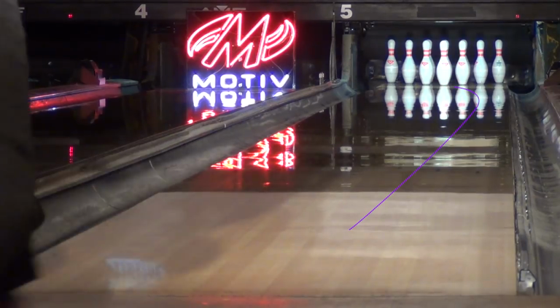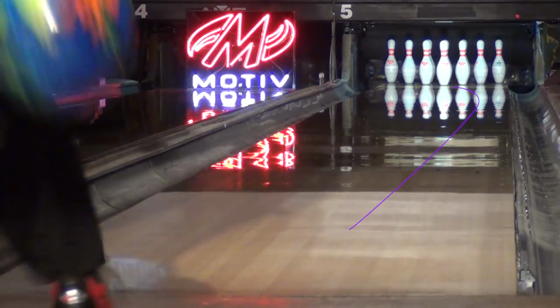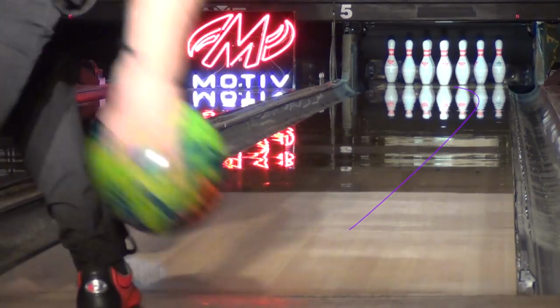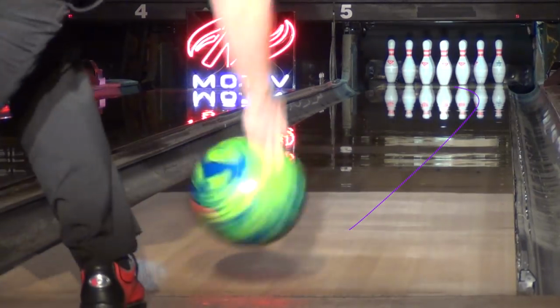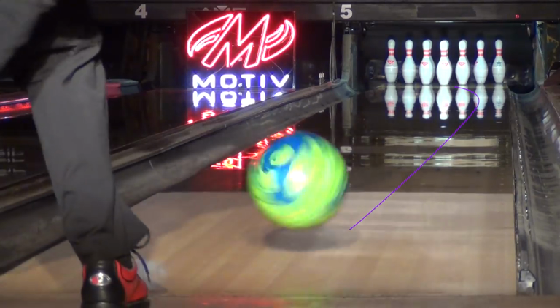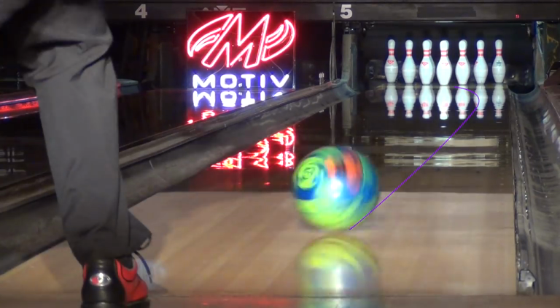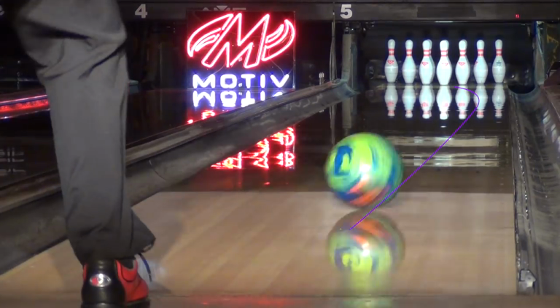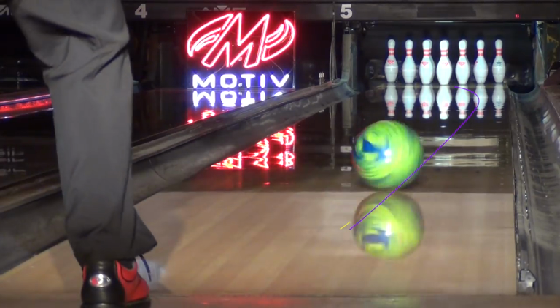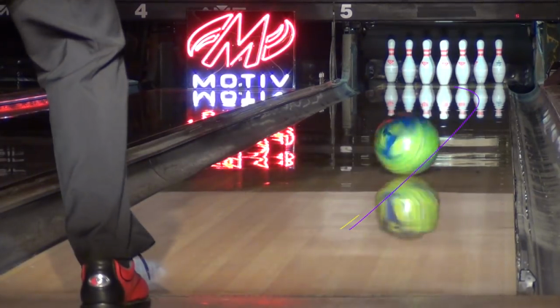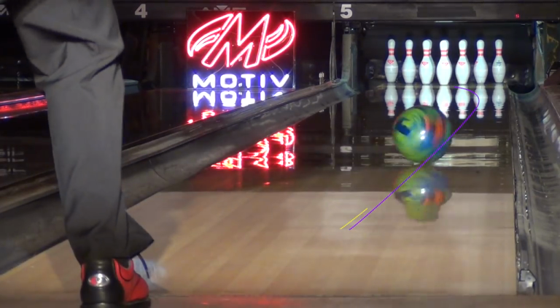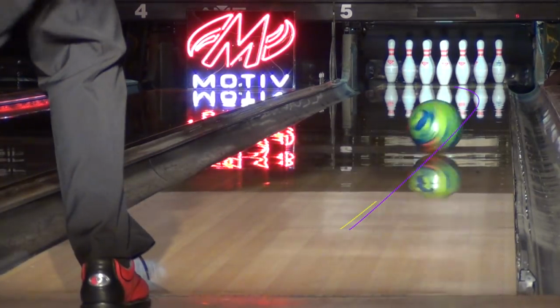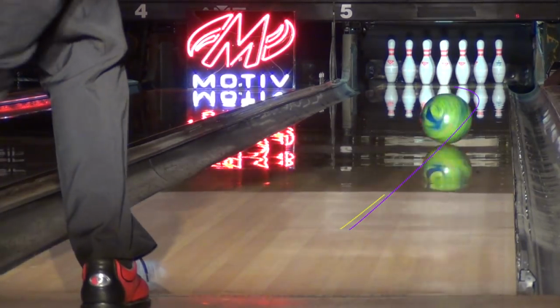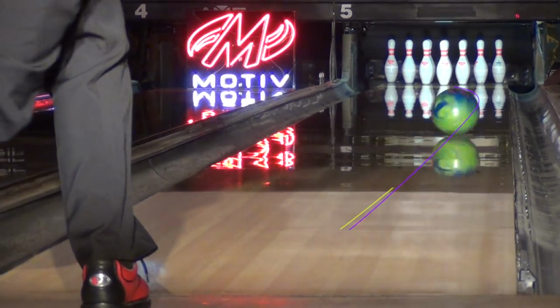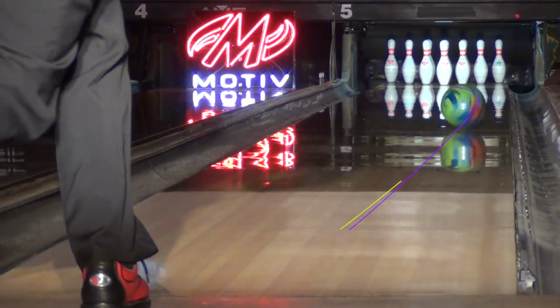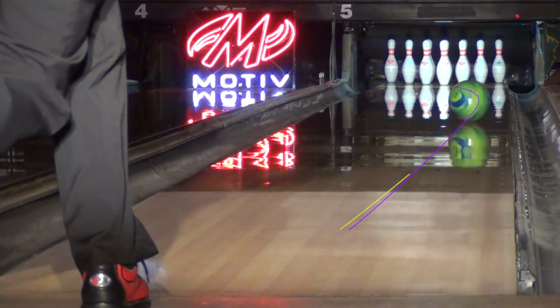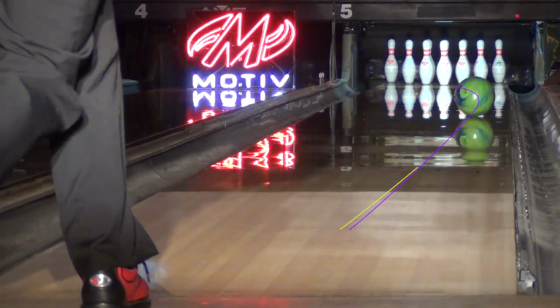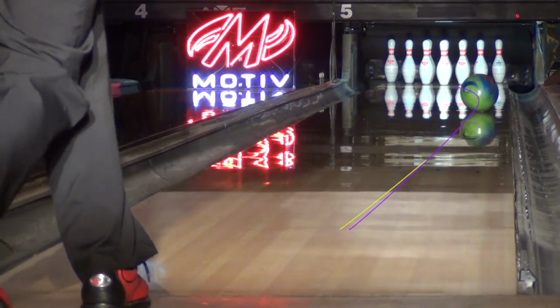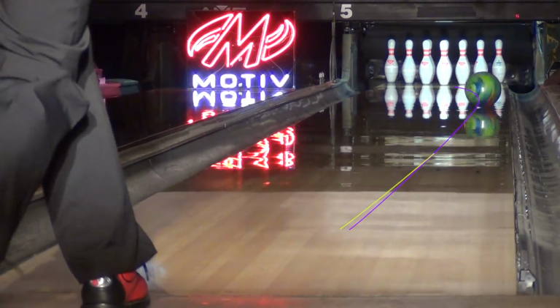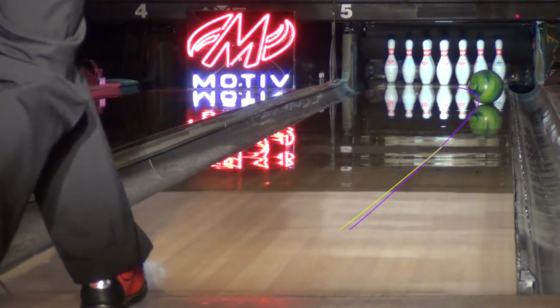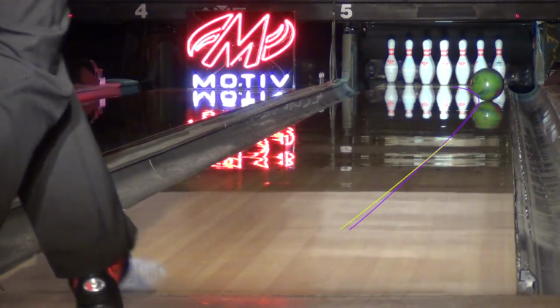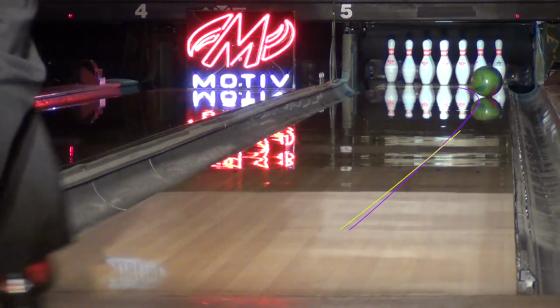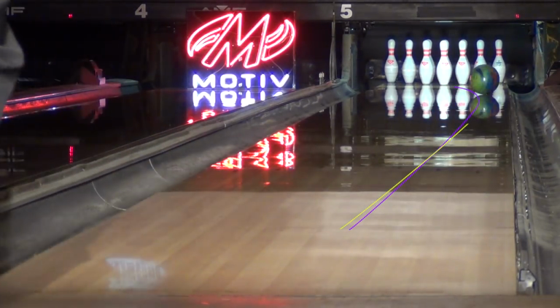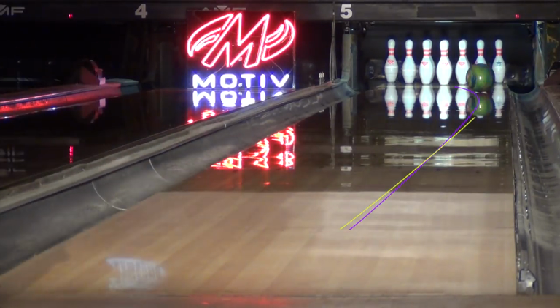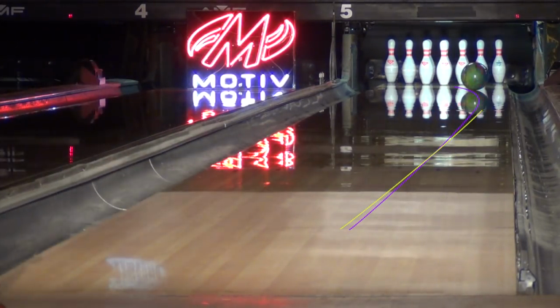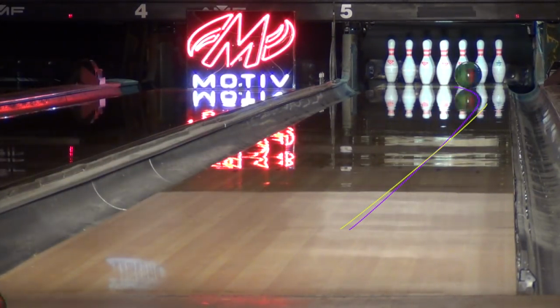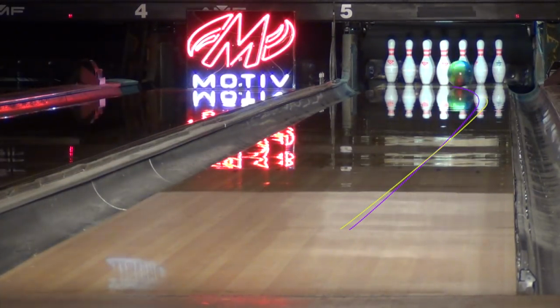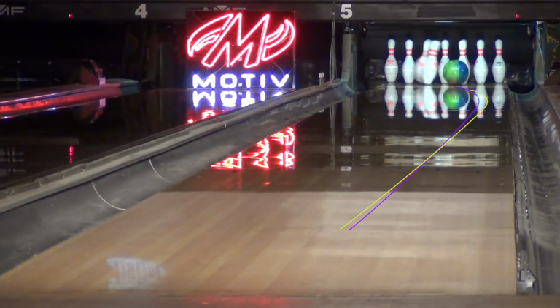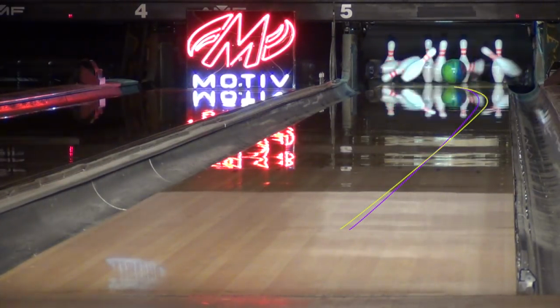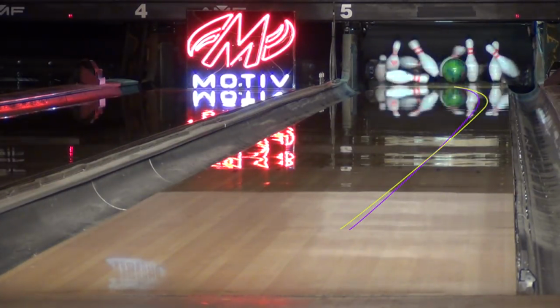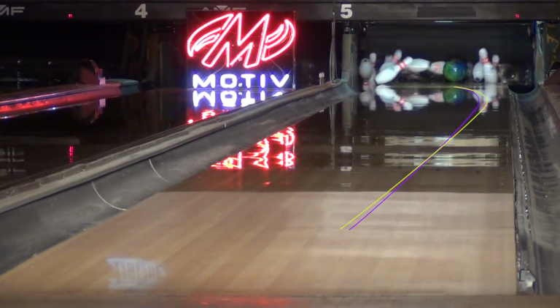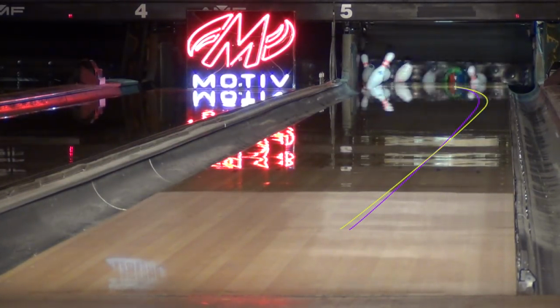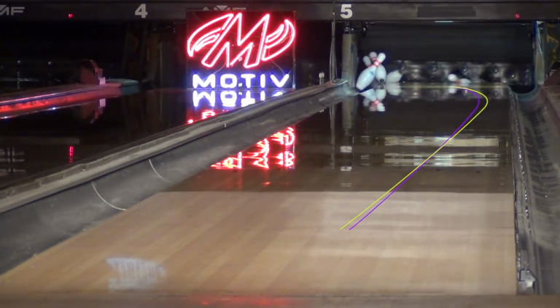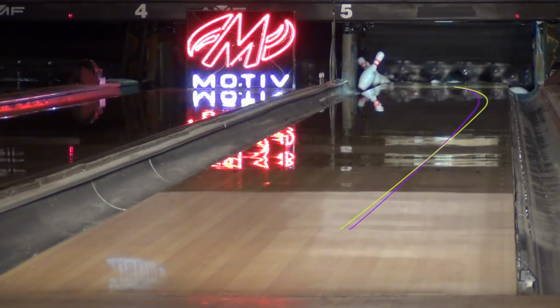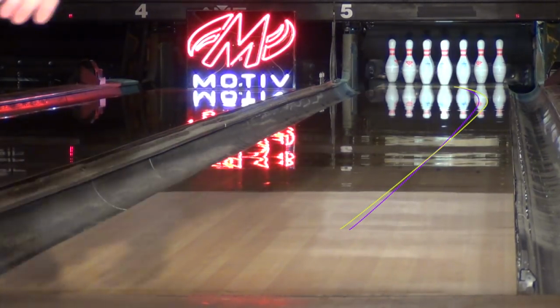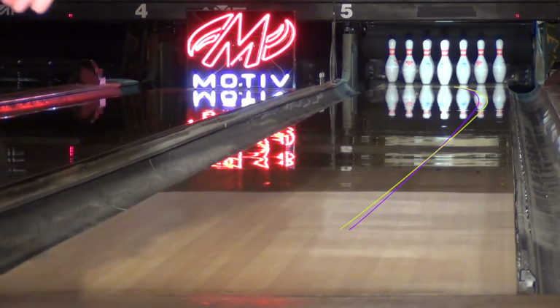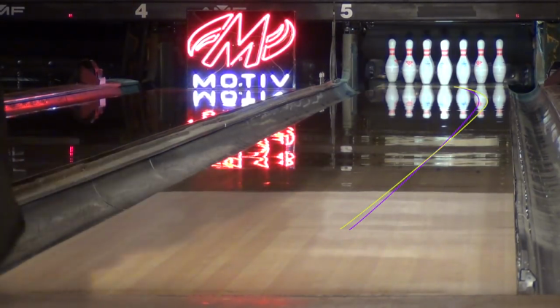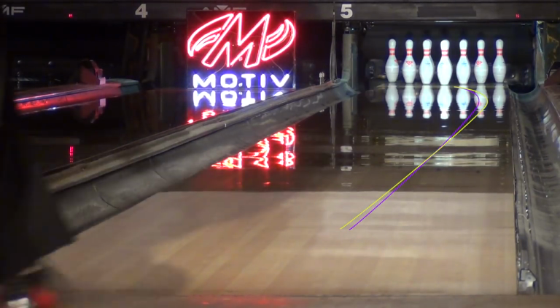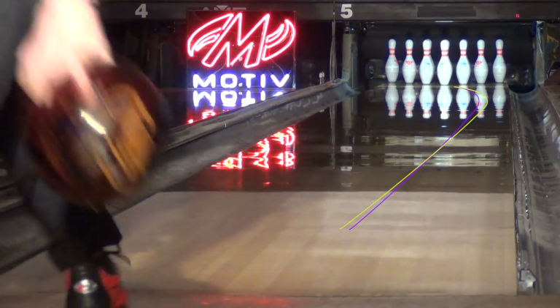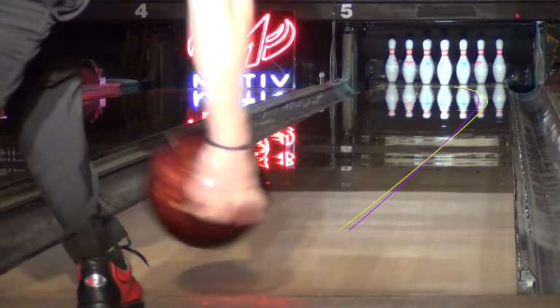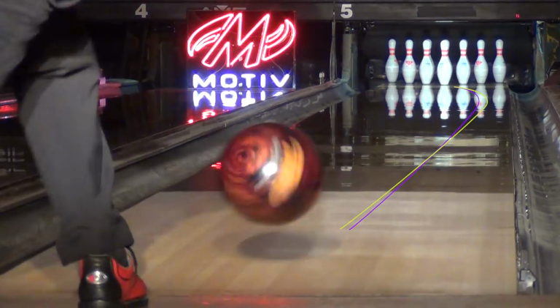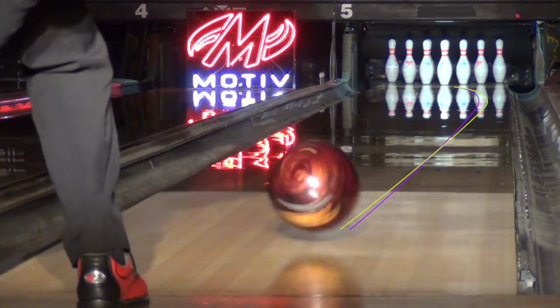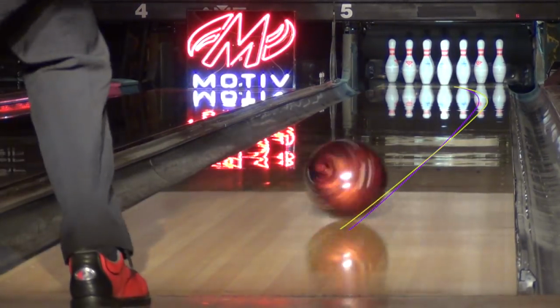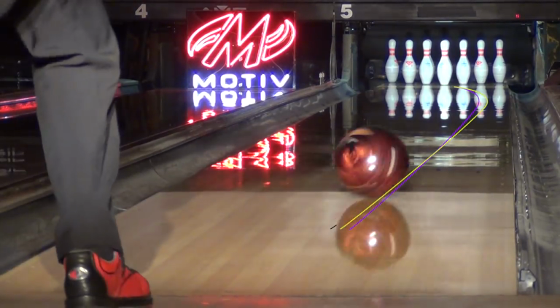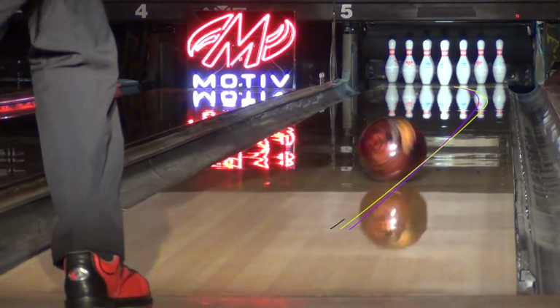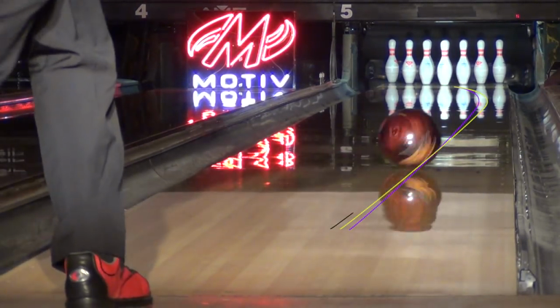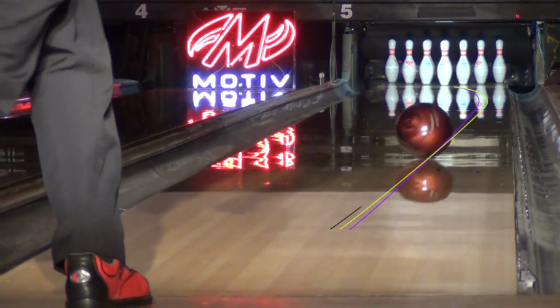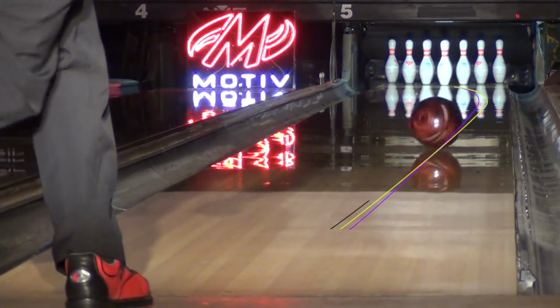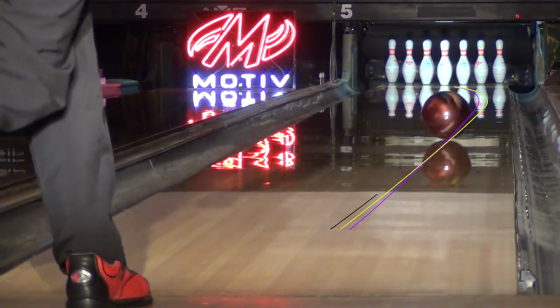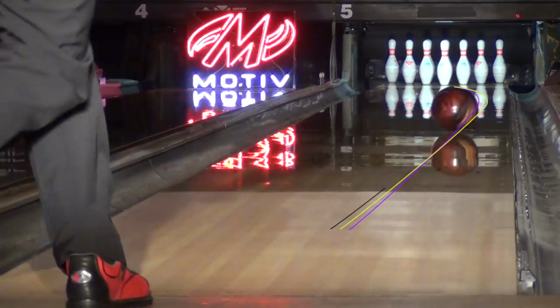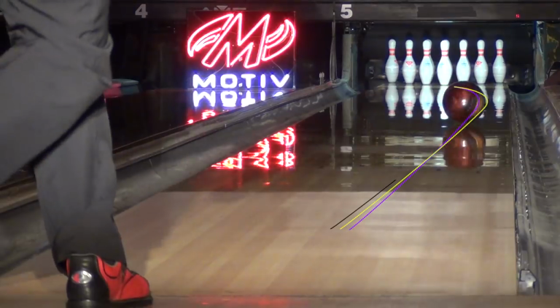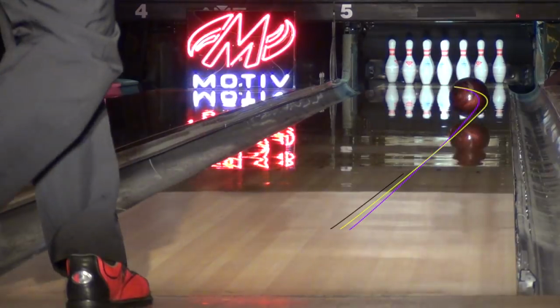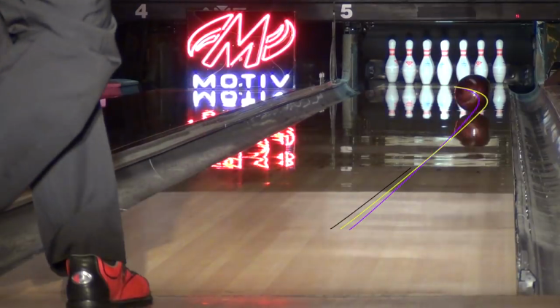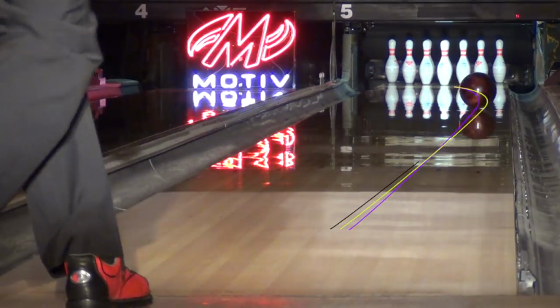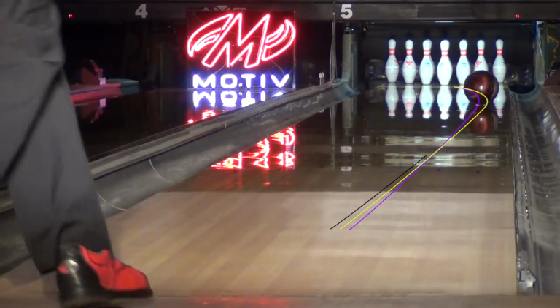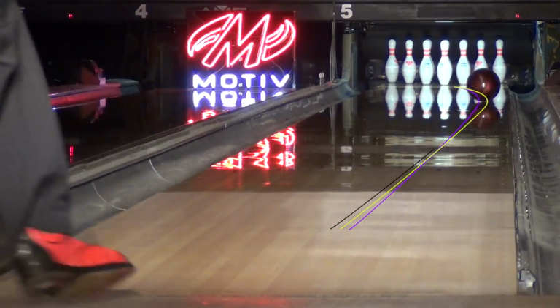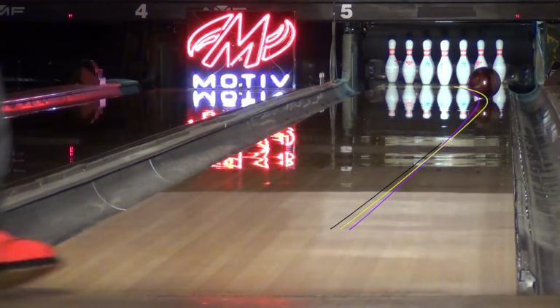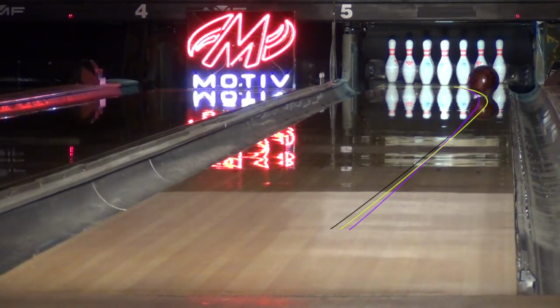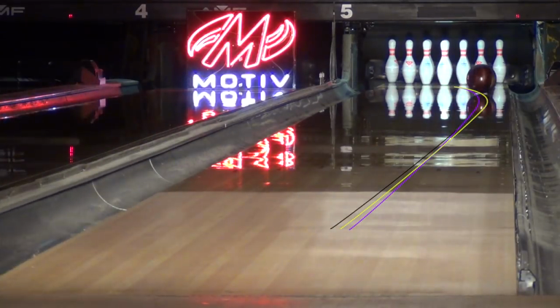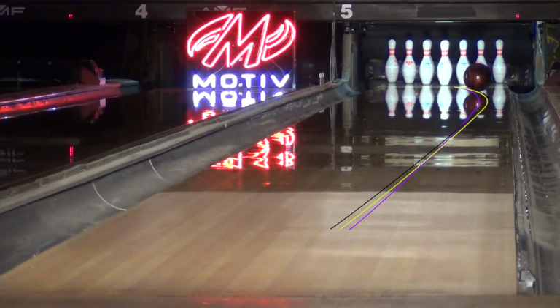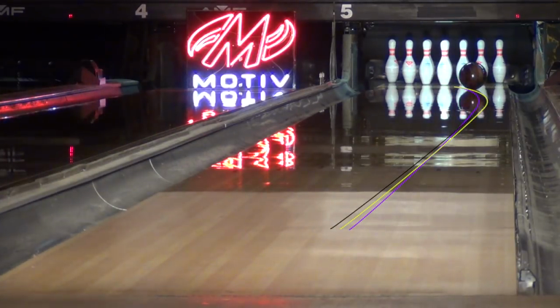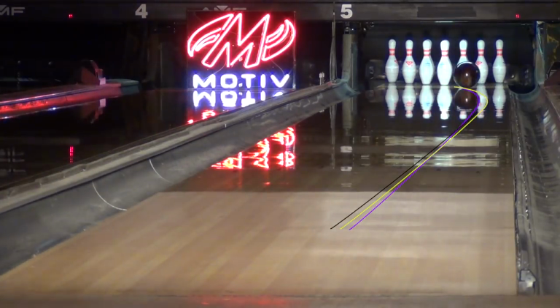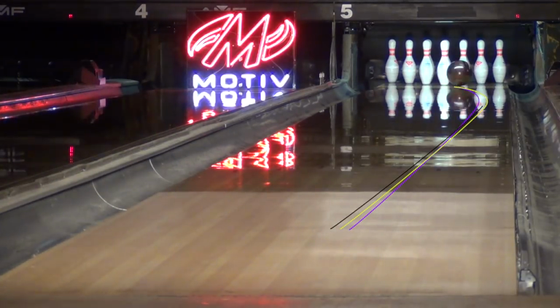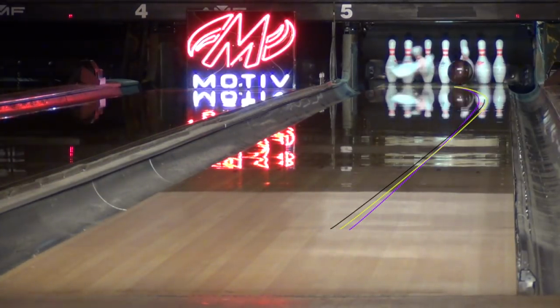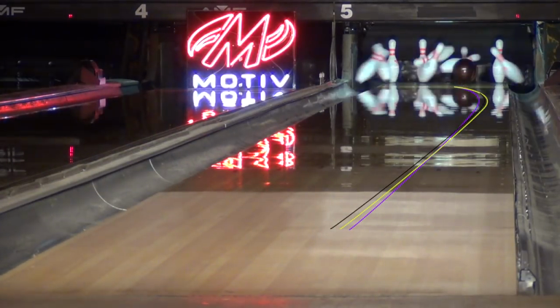On the sports shot, you can see how the Cannon needs less oil than the Carbon and Cobra, but still allows you to open up the lane more than Rush.